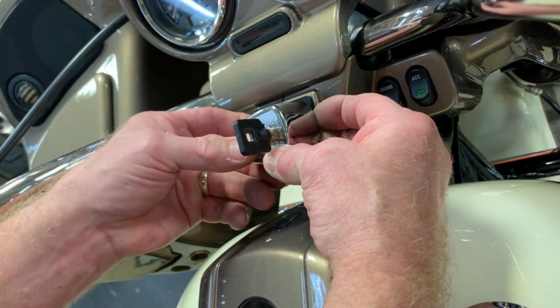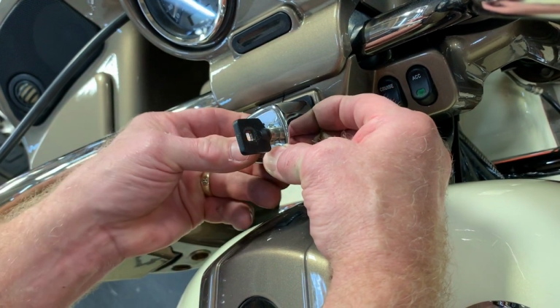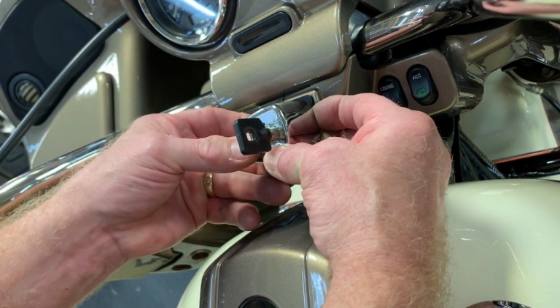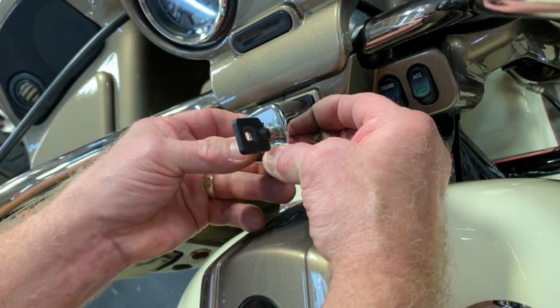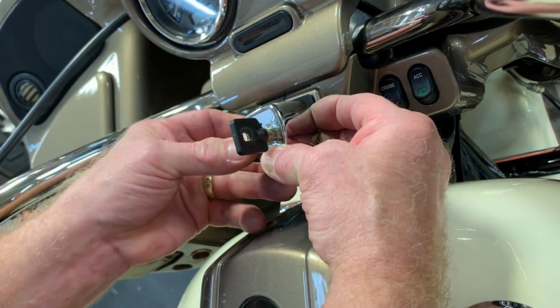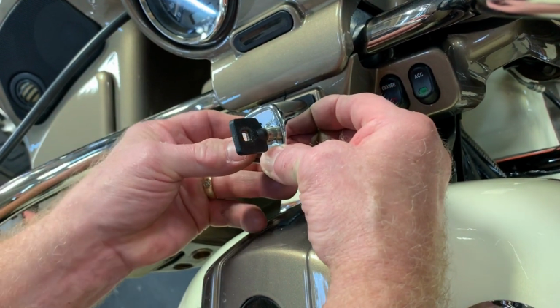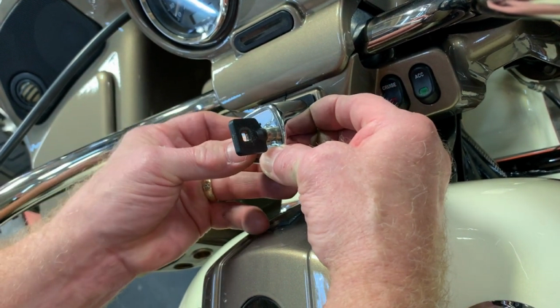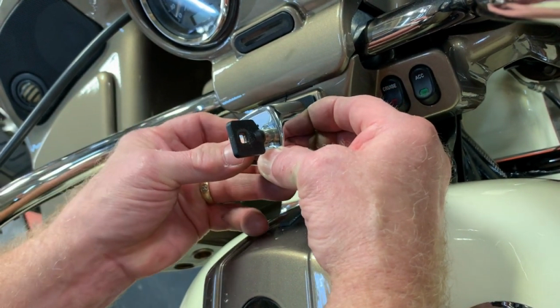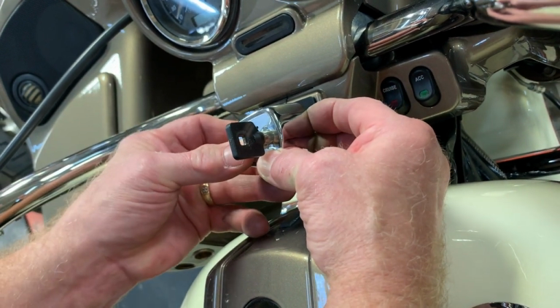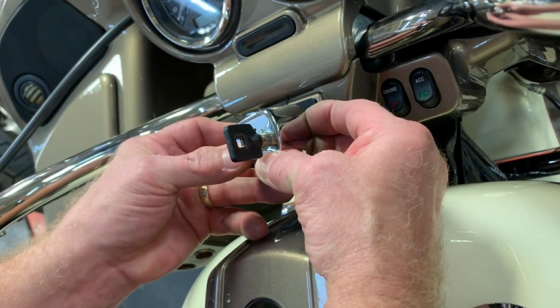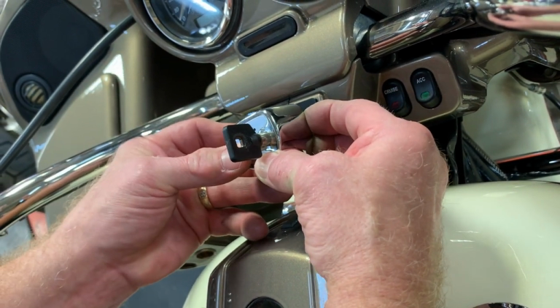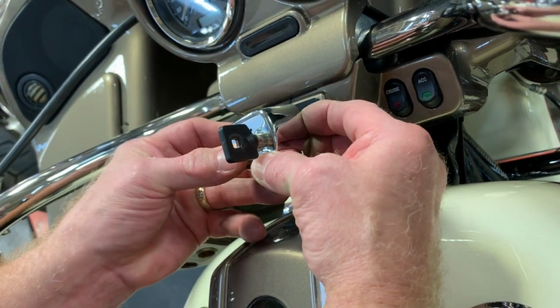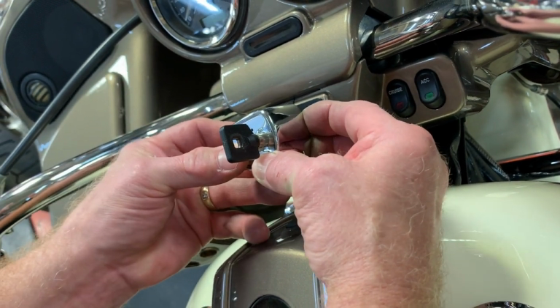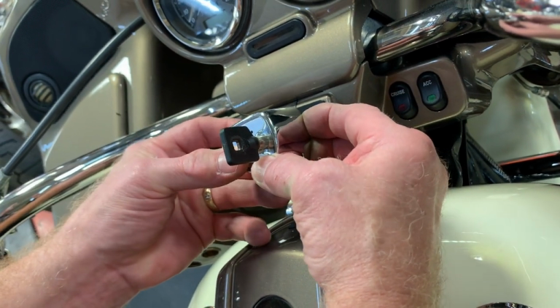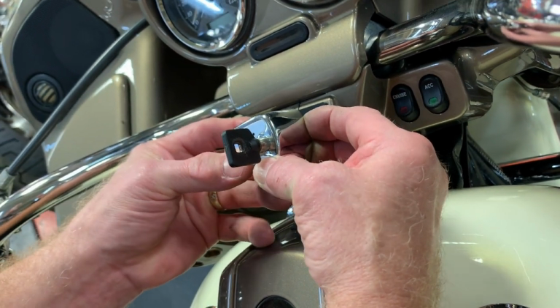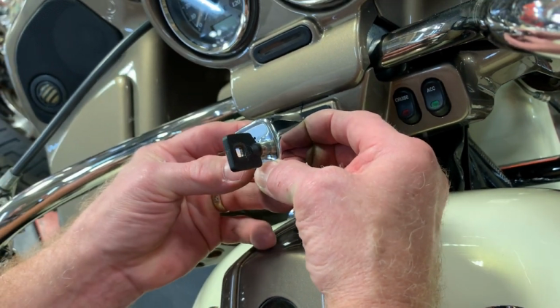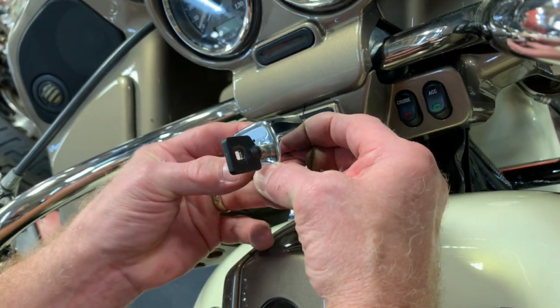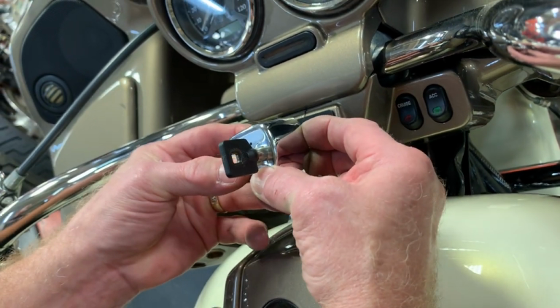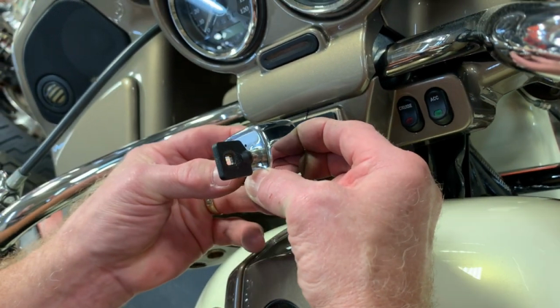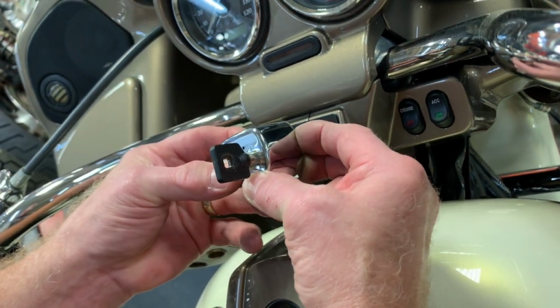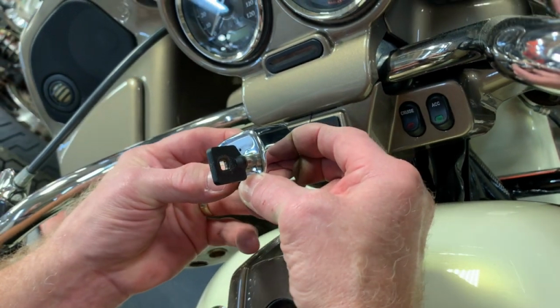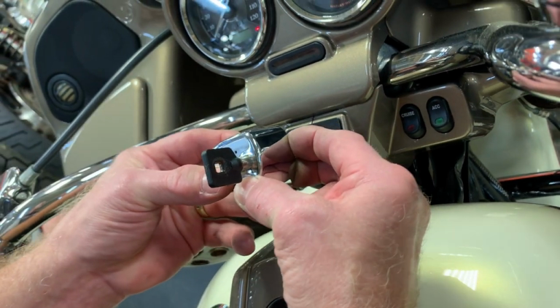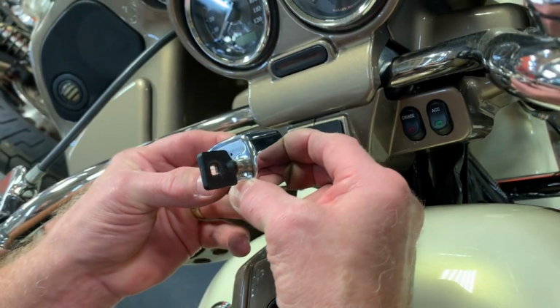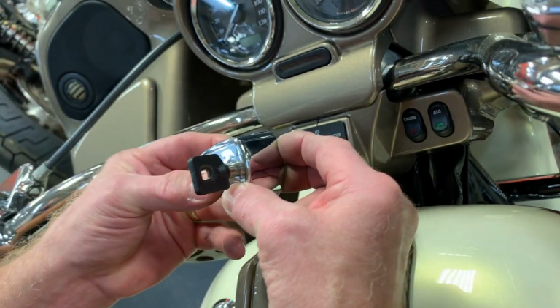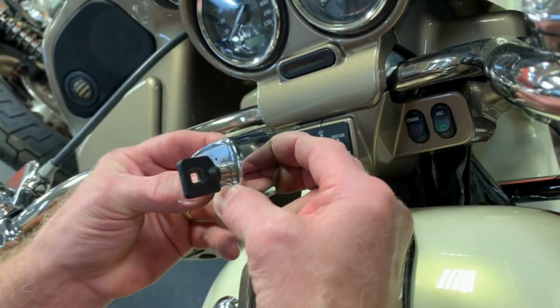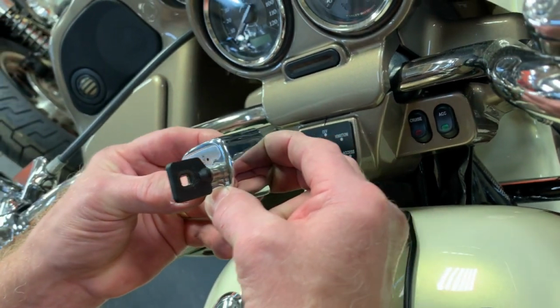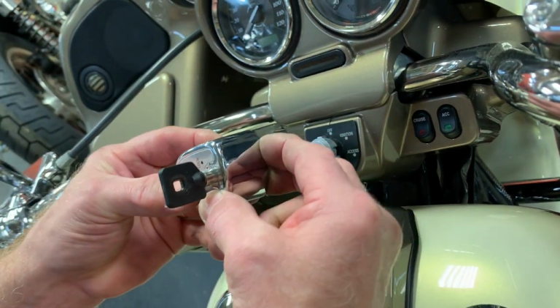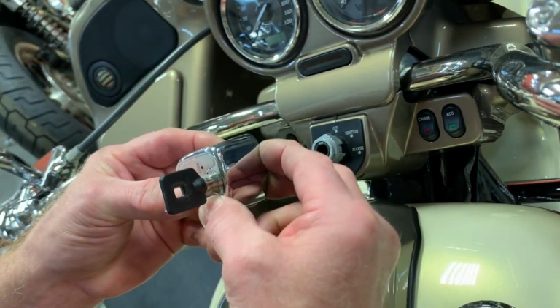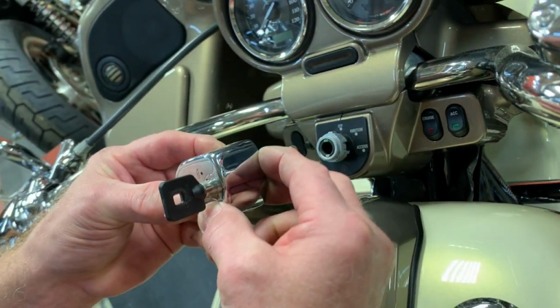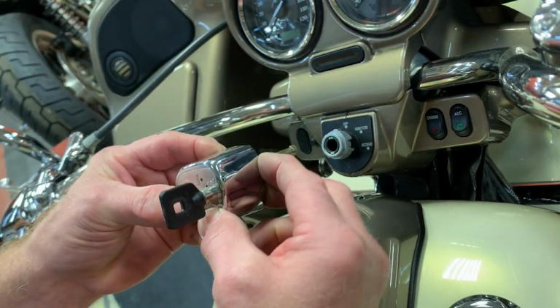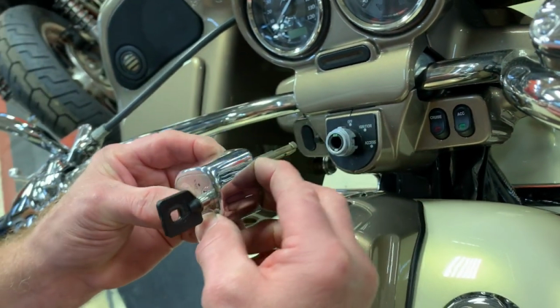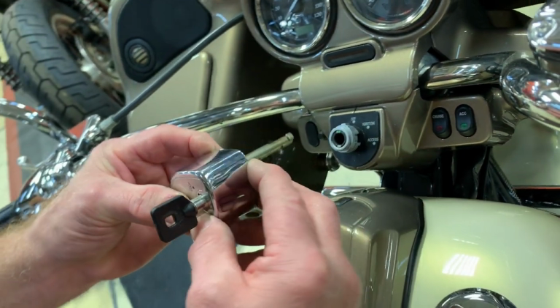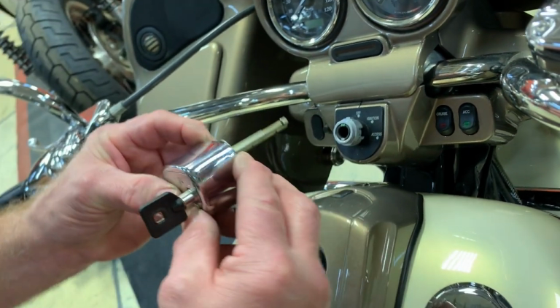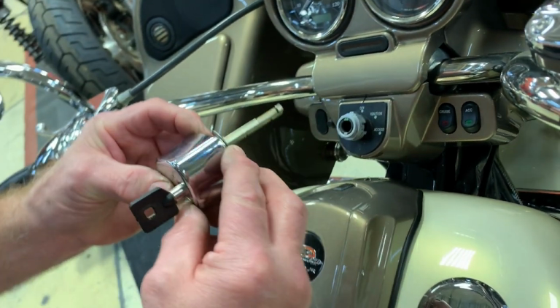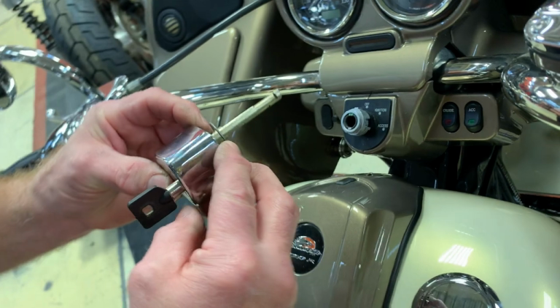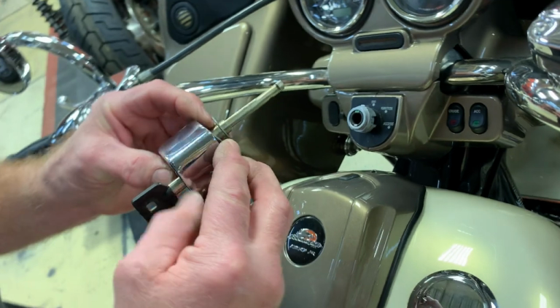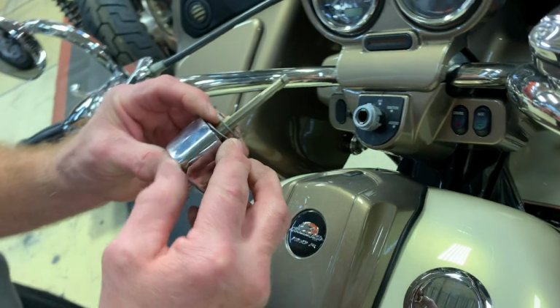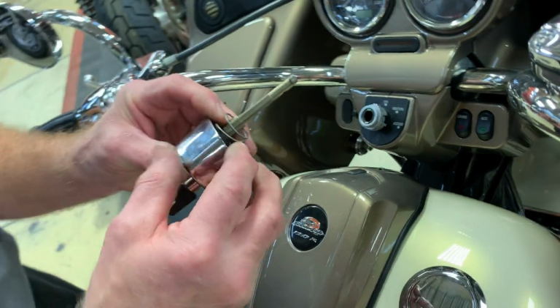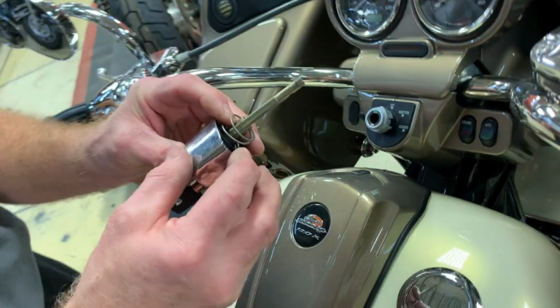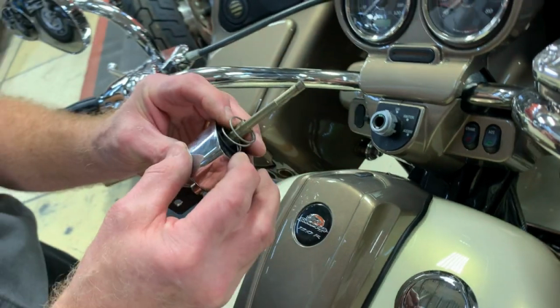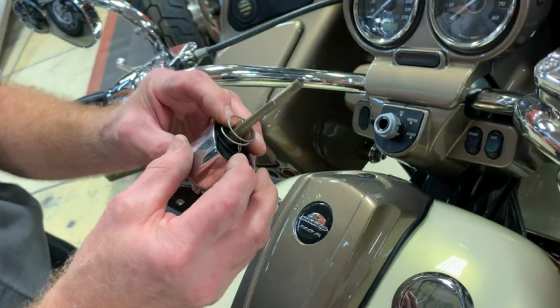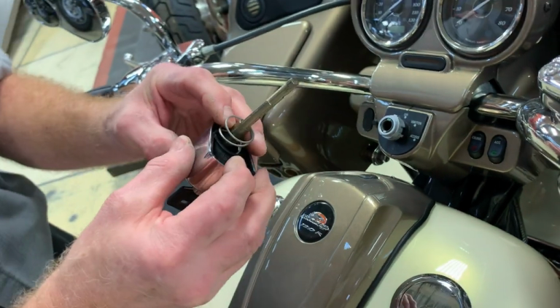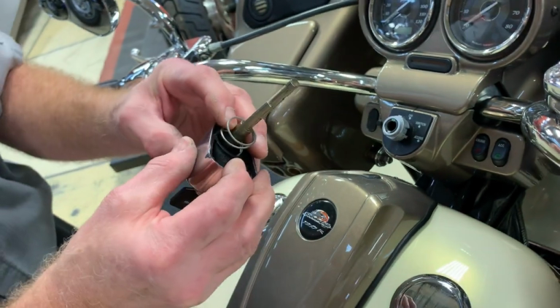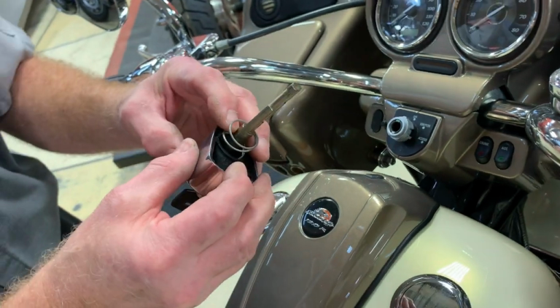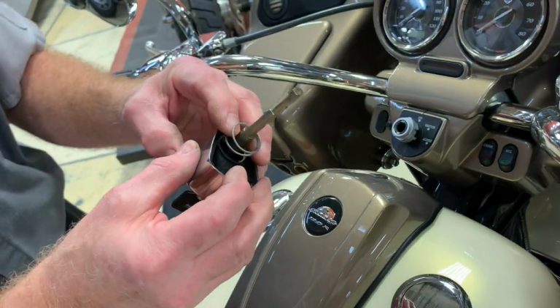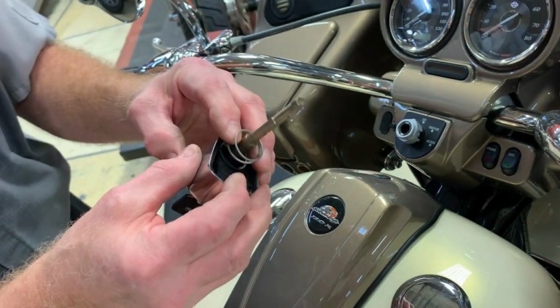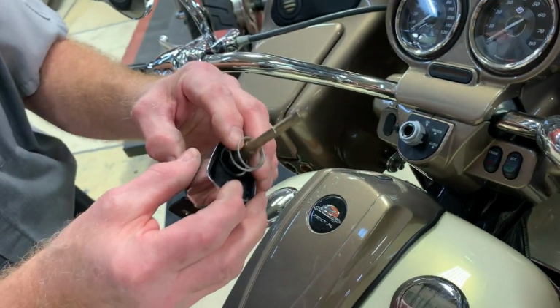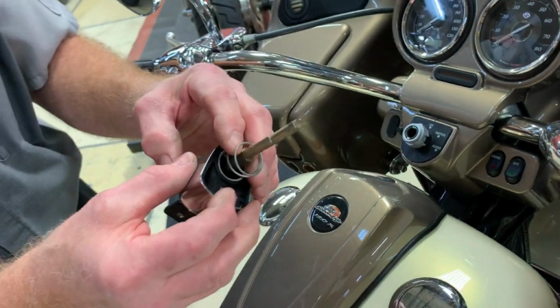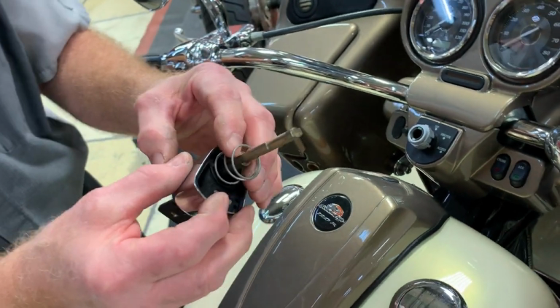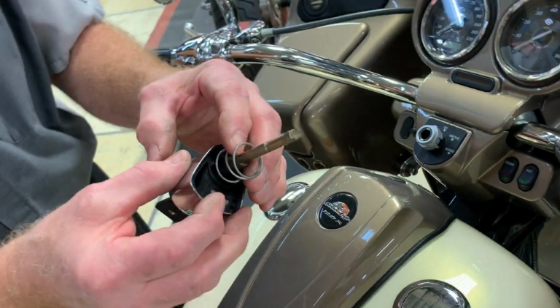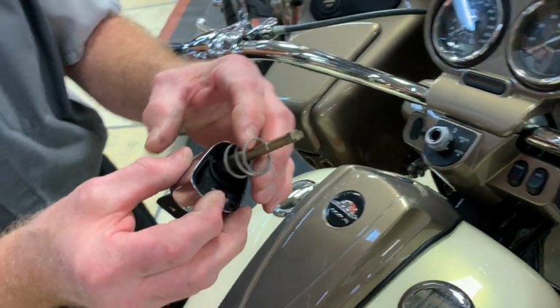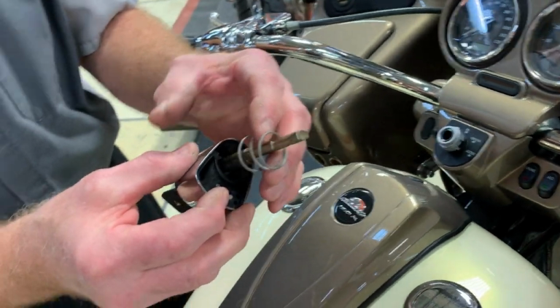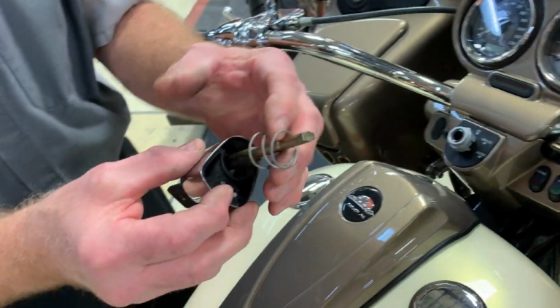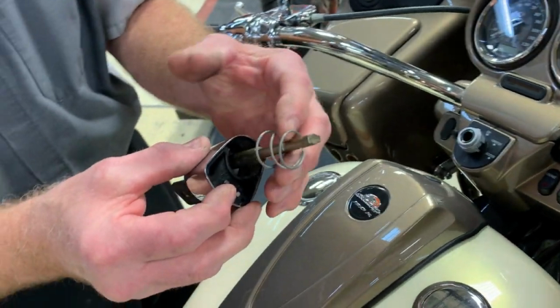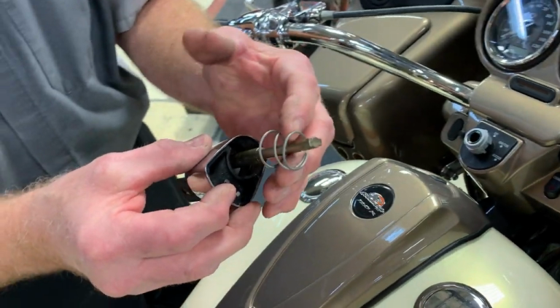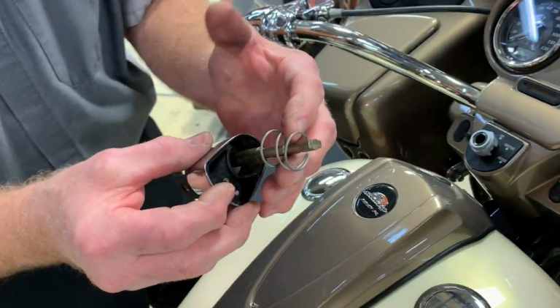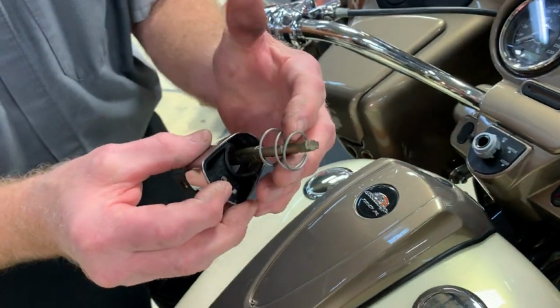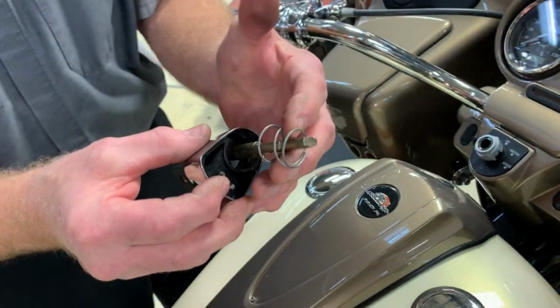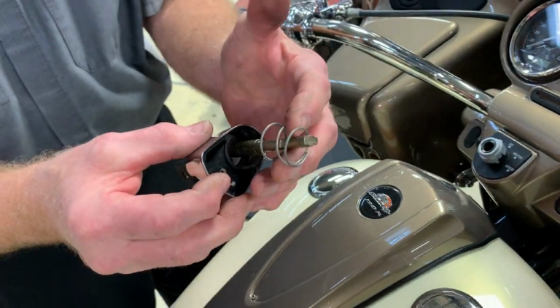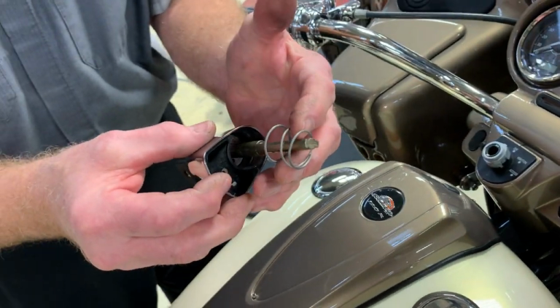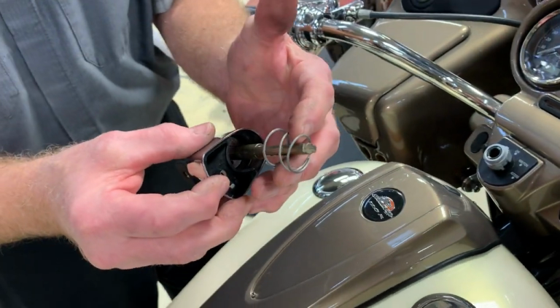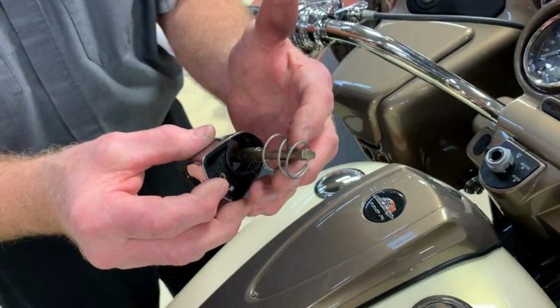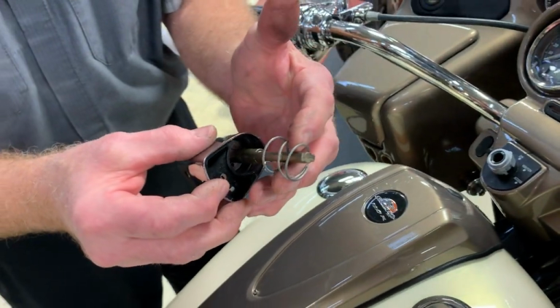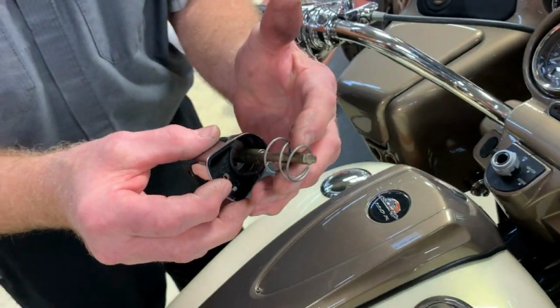You should be able to lift the switch completely out. Be careful — in some models, there is a spring.